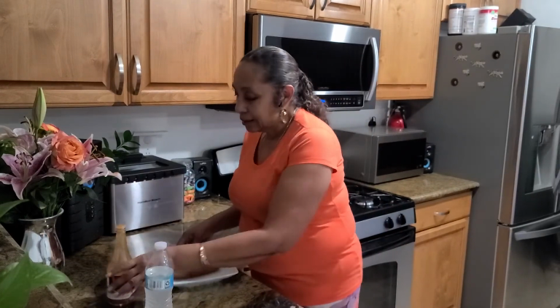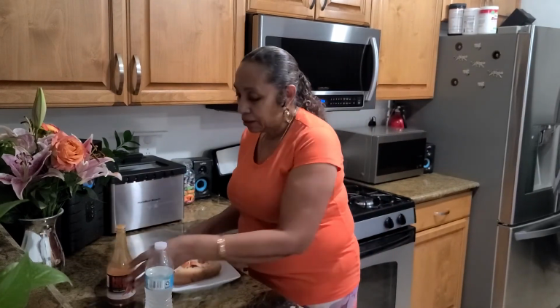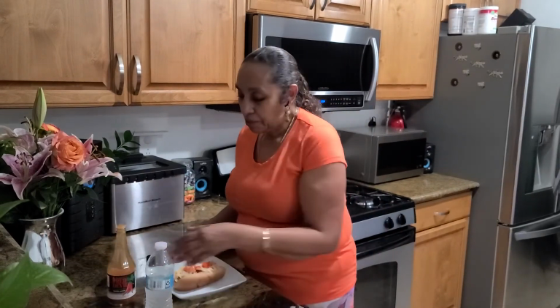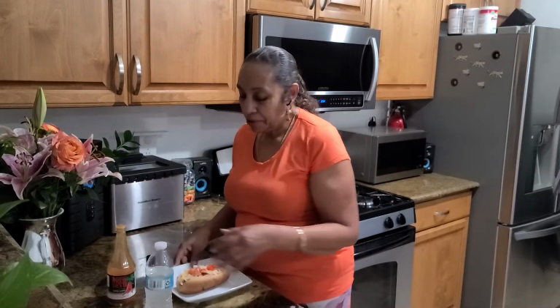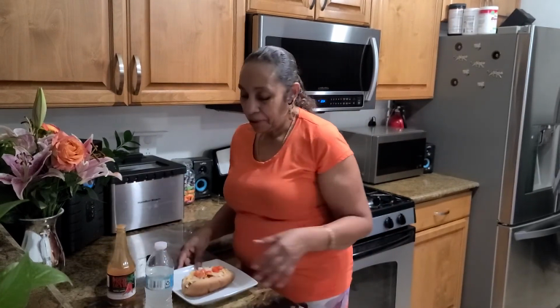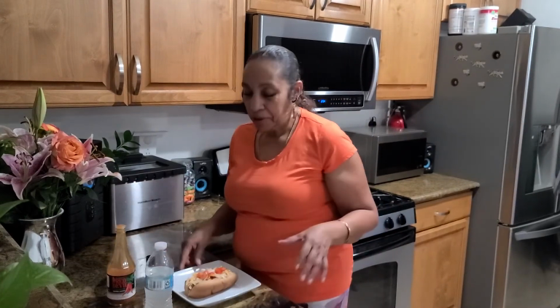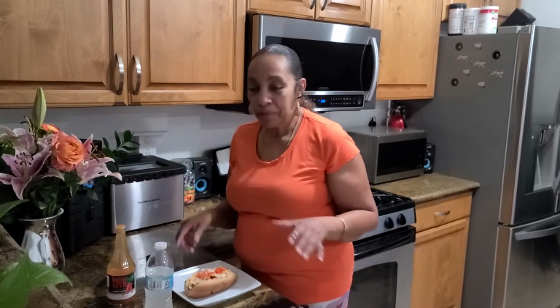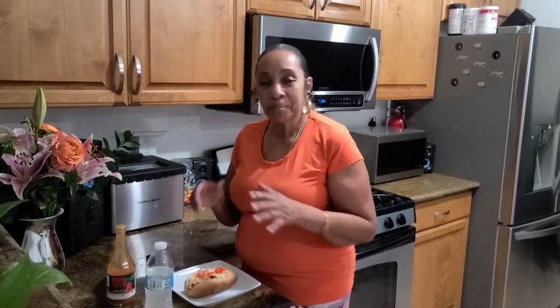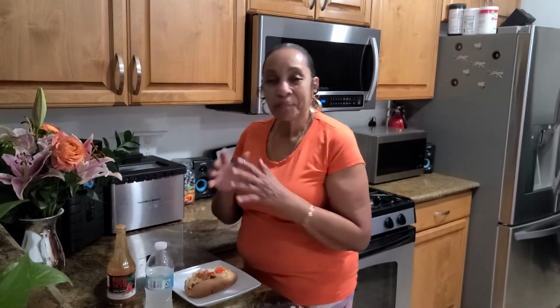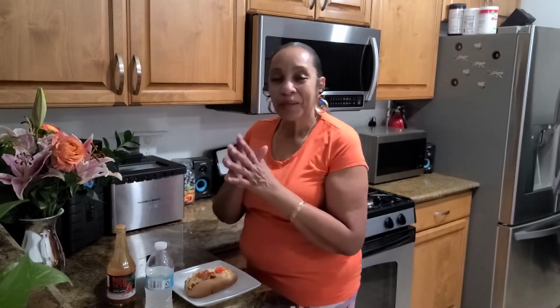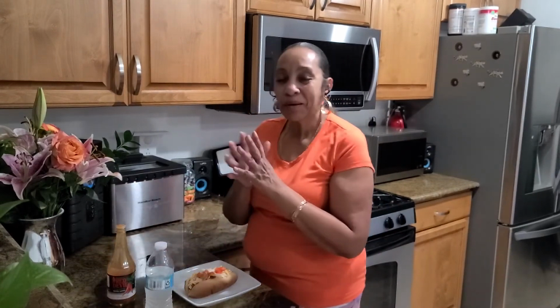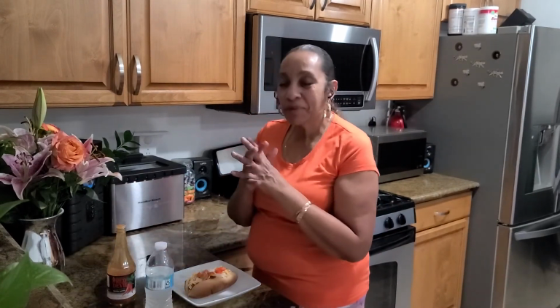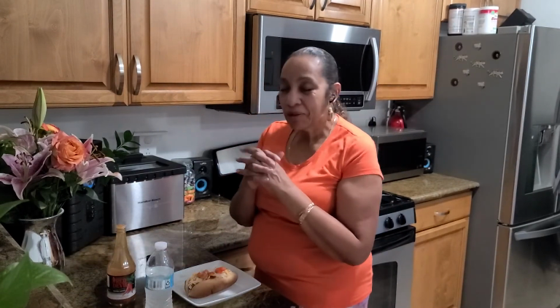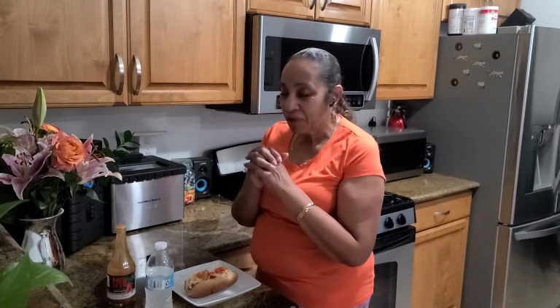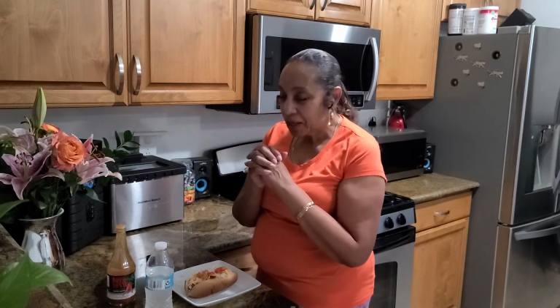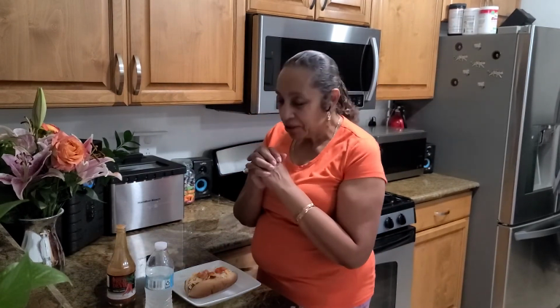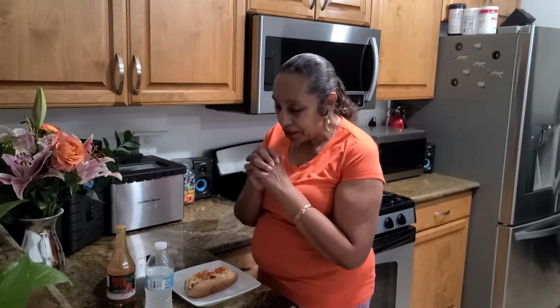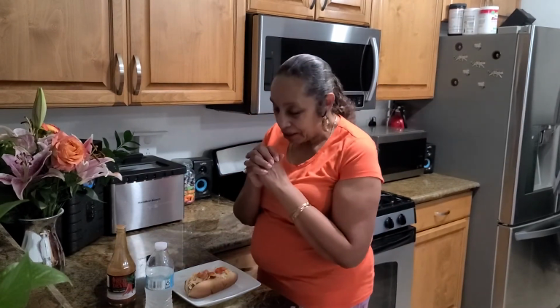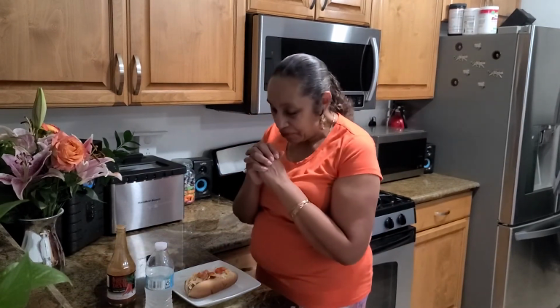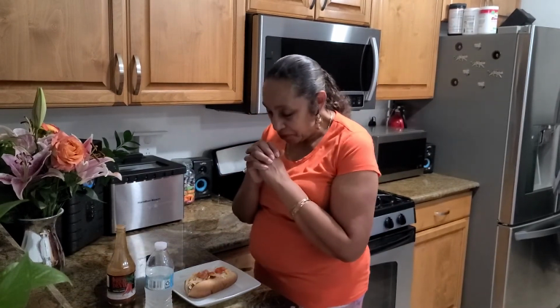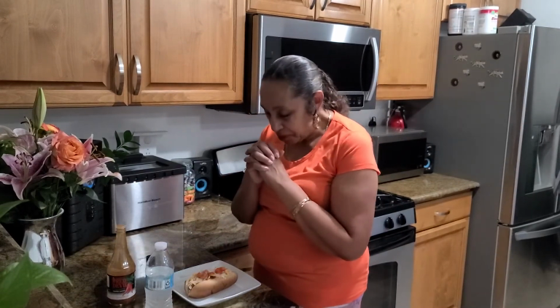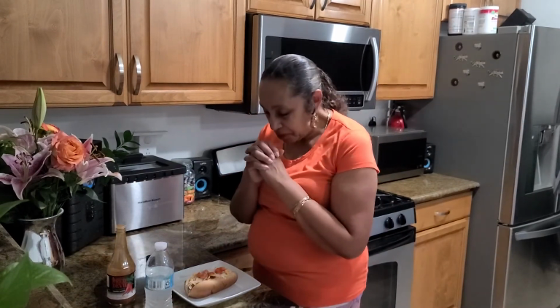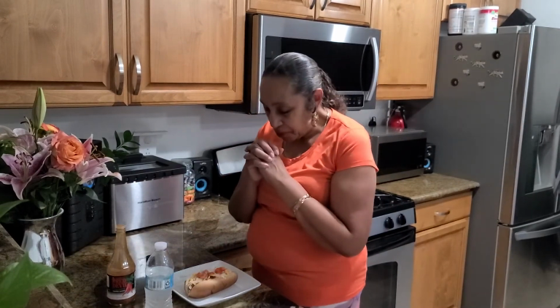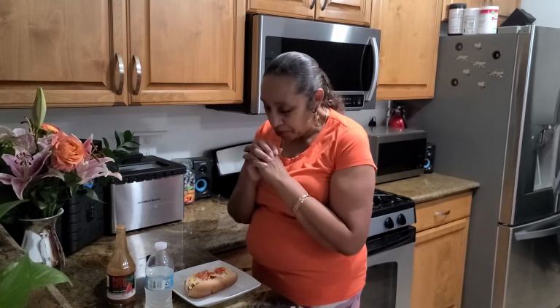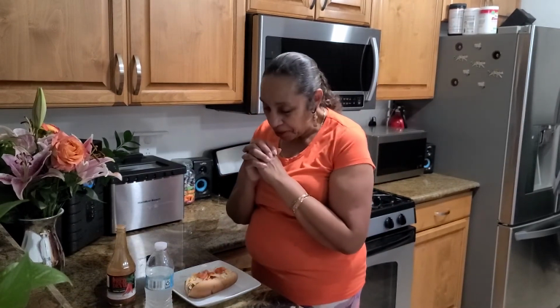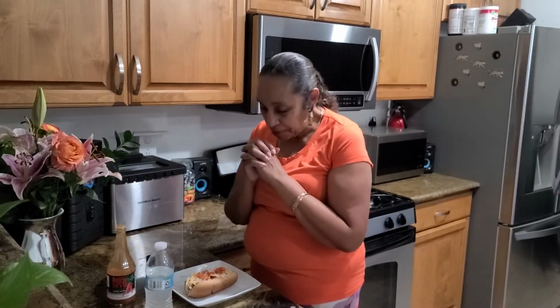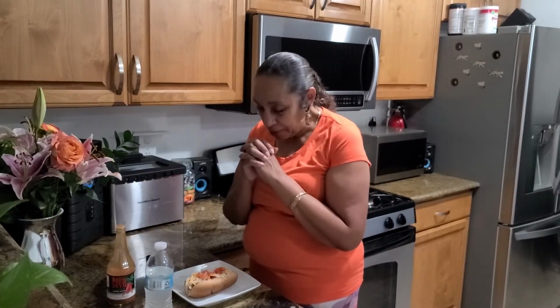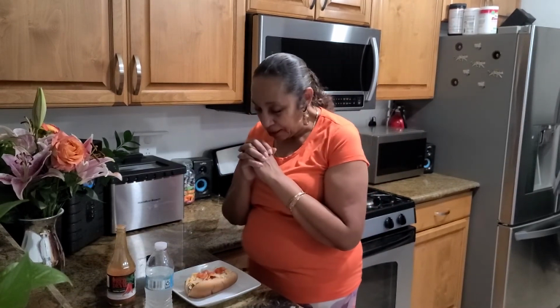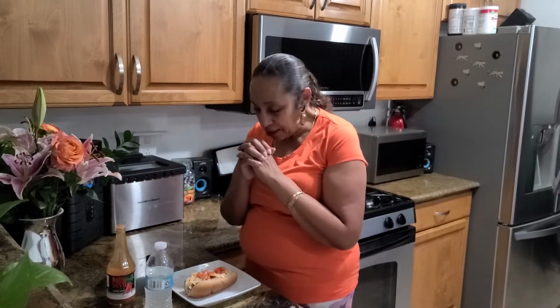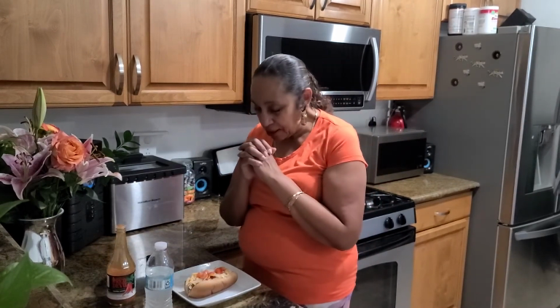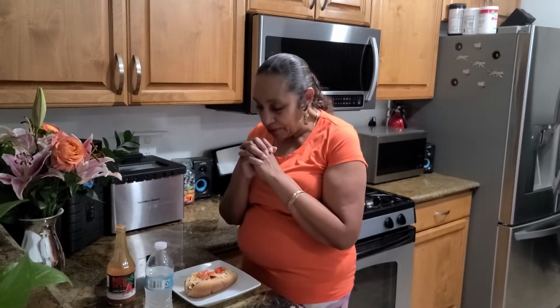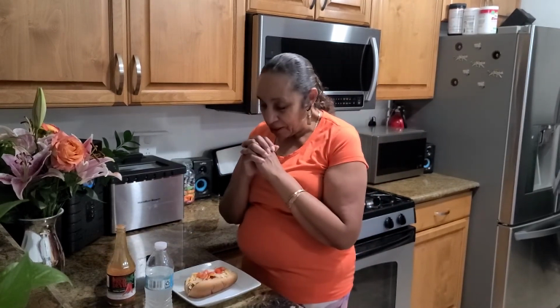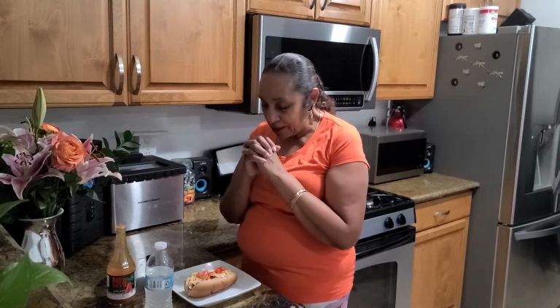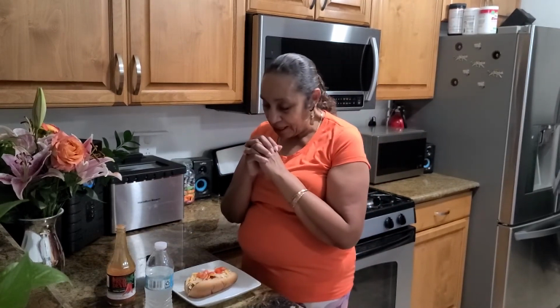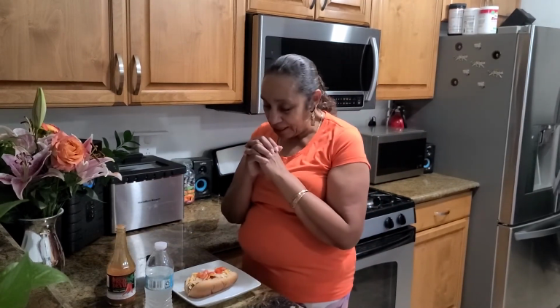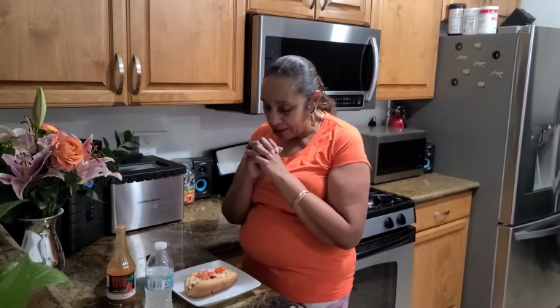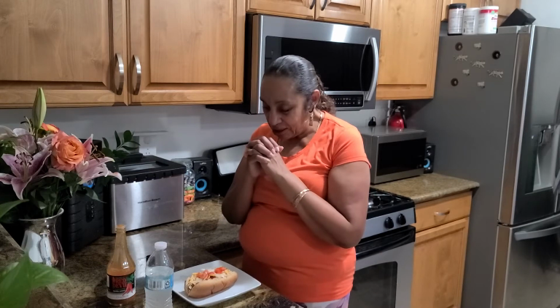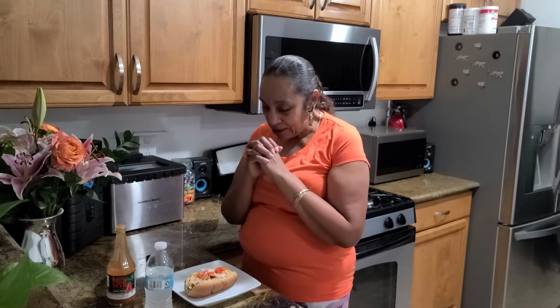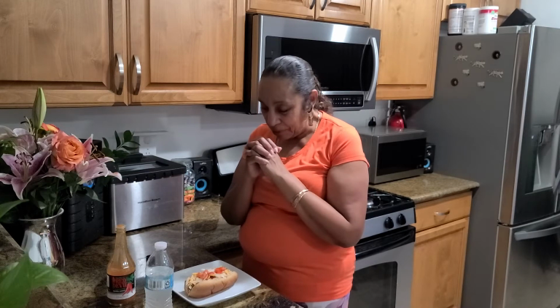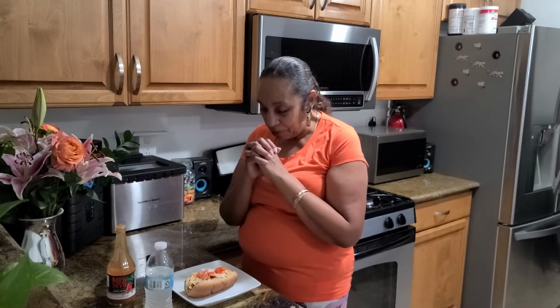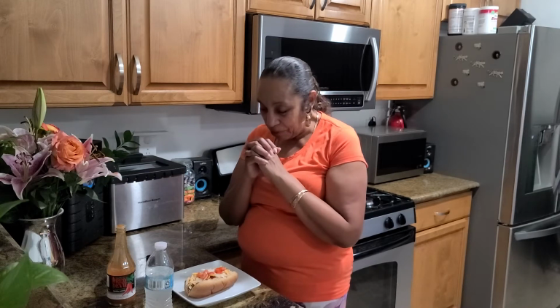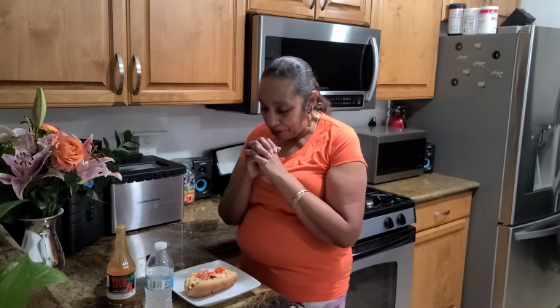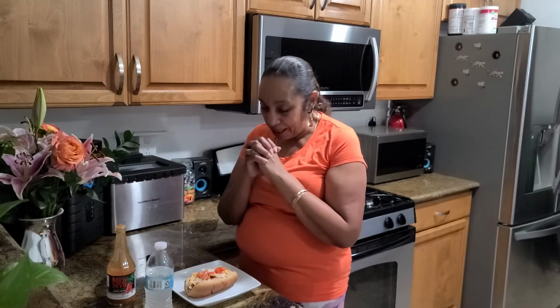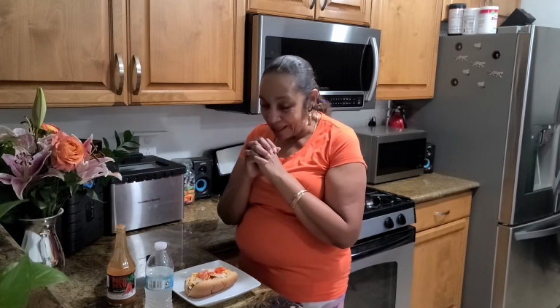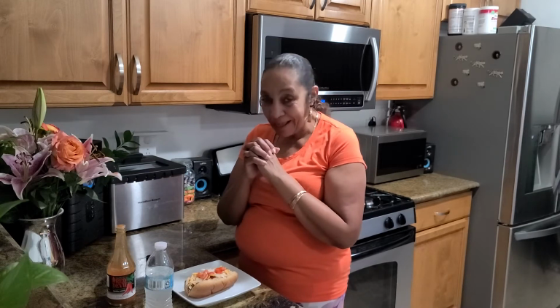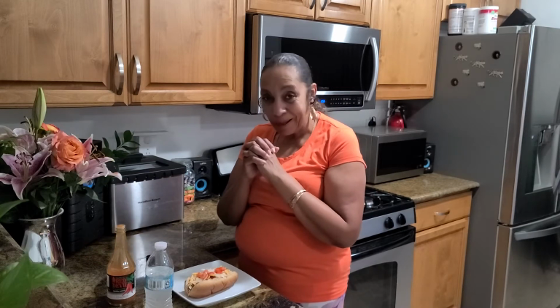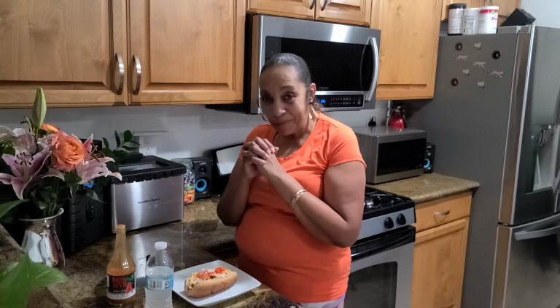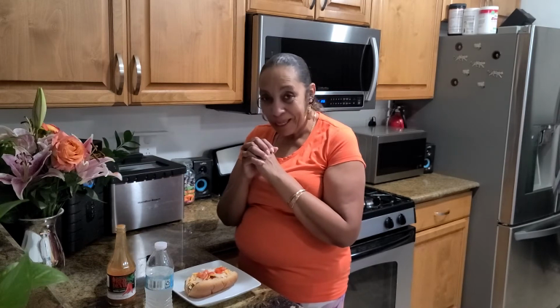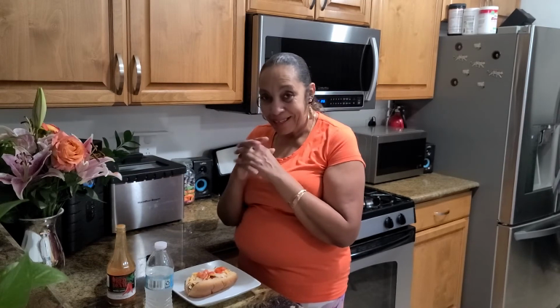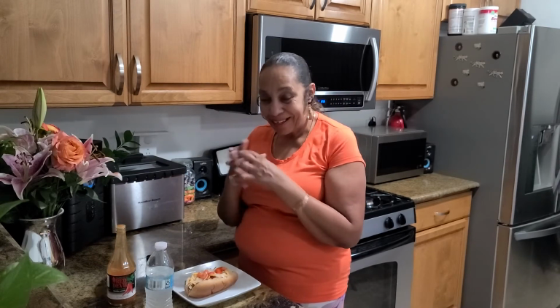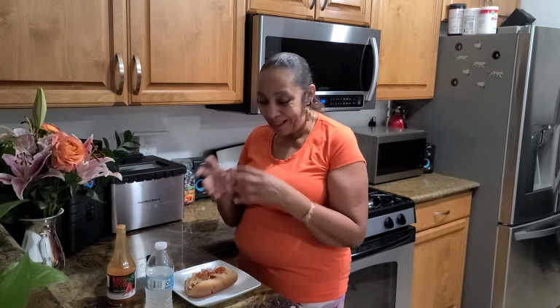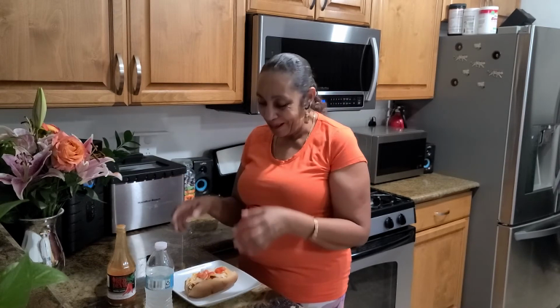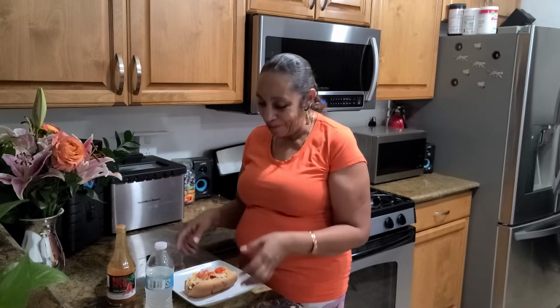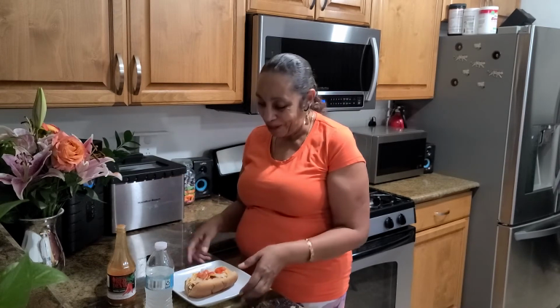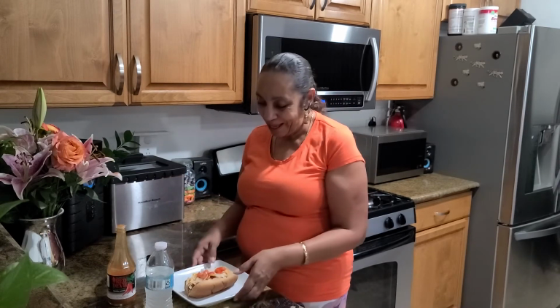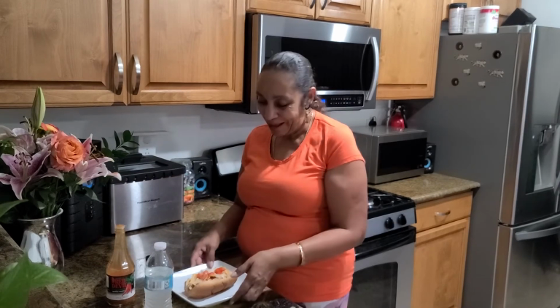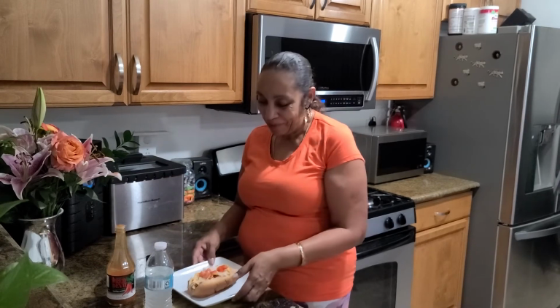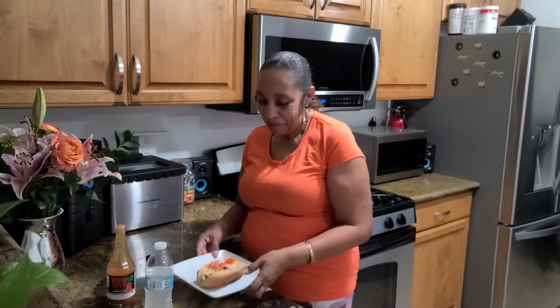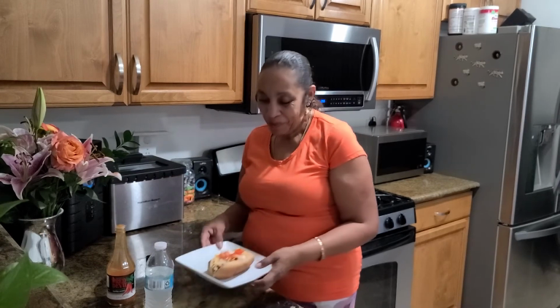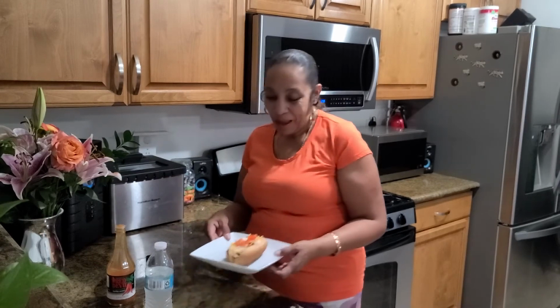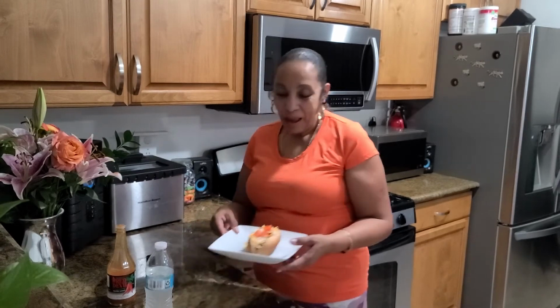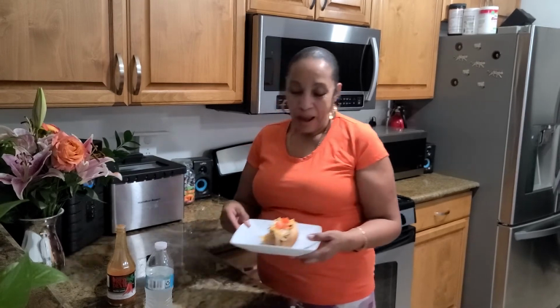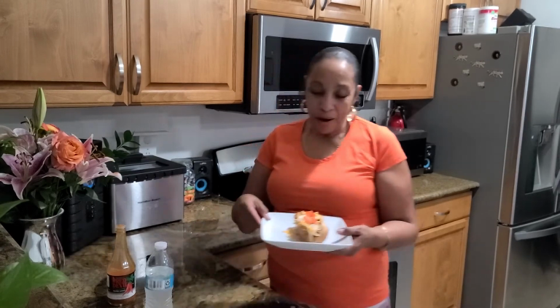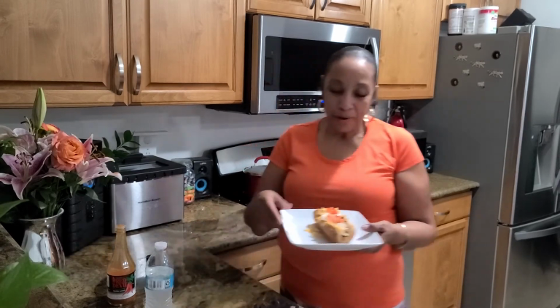Let's say a prayer. Heavenly Father, thank you for this. We know the blood of Jesus today. In Jesus' name we pray. Amen.